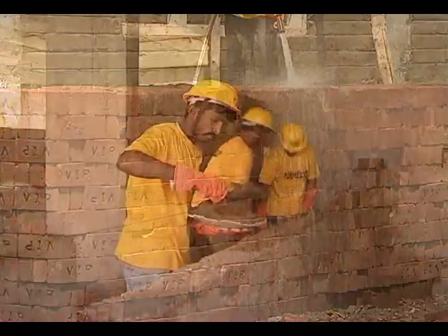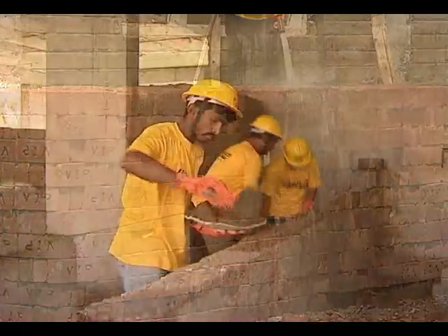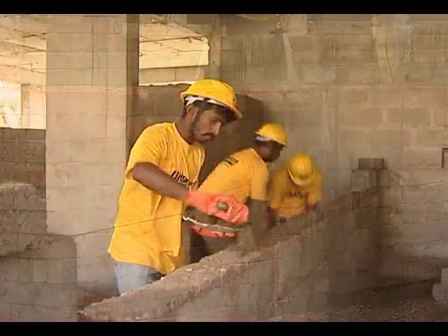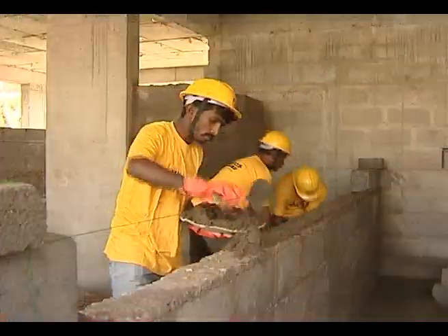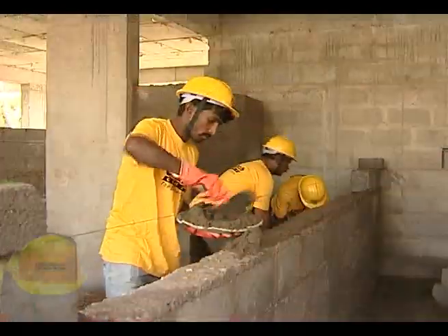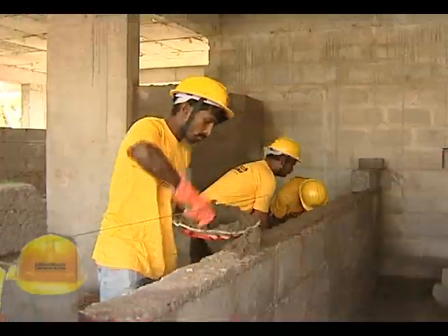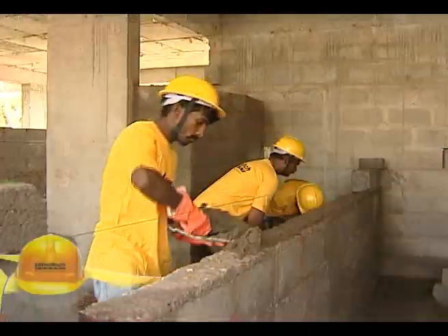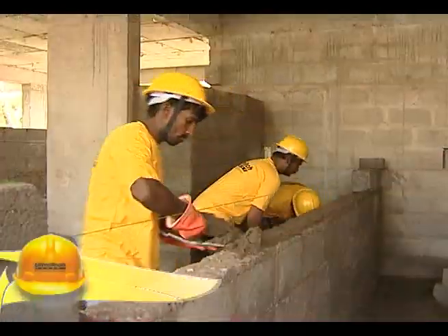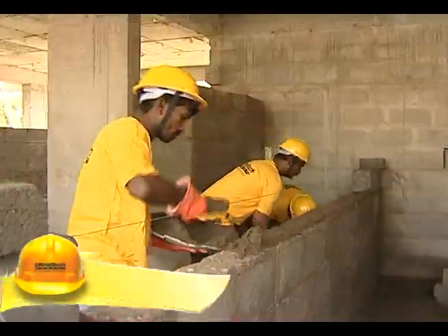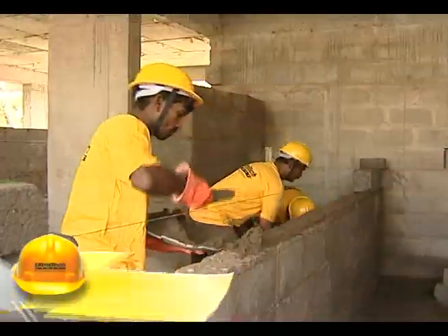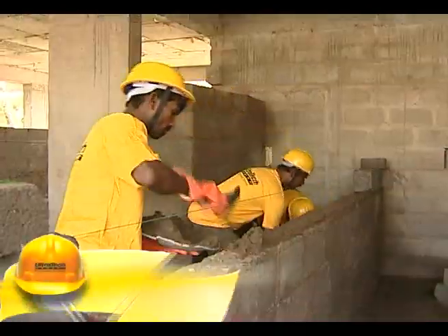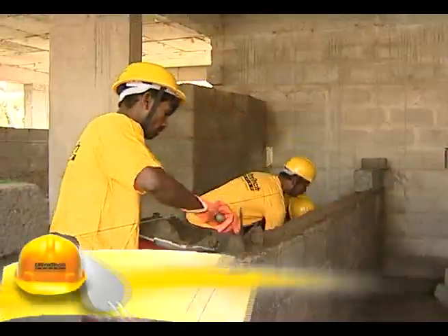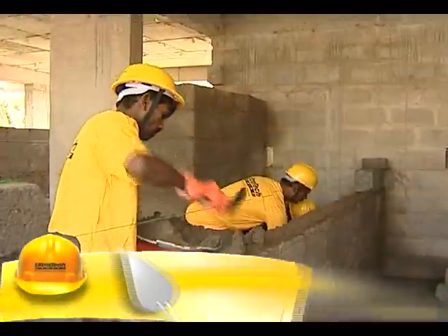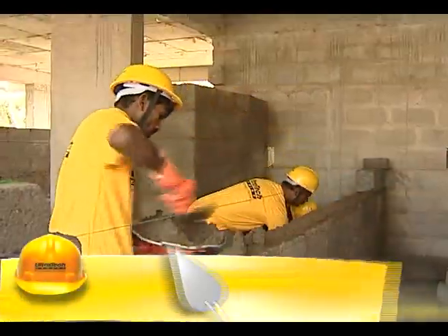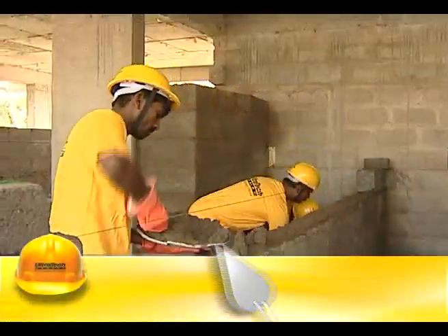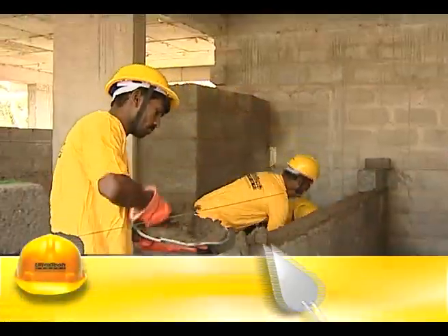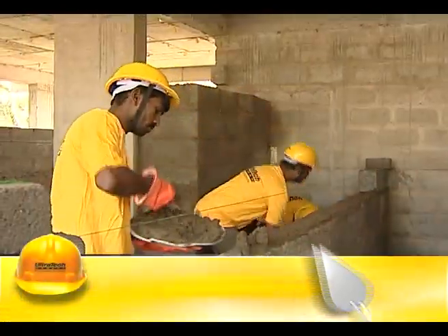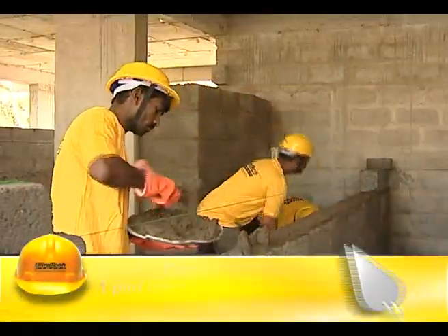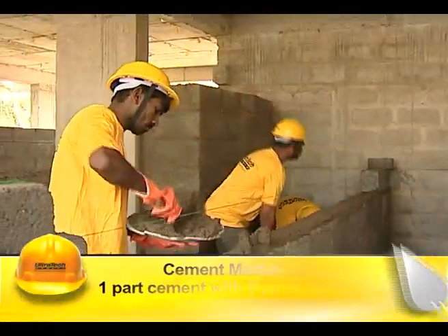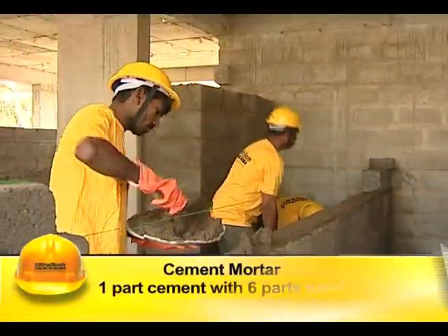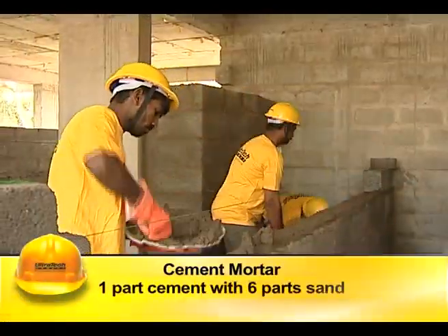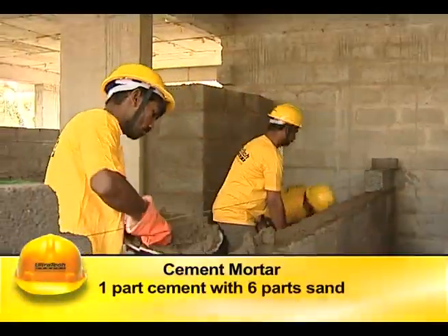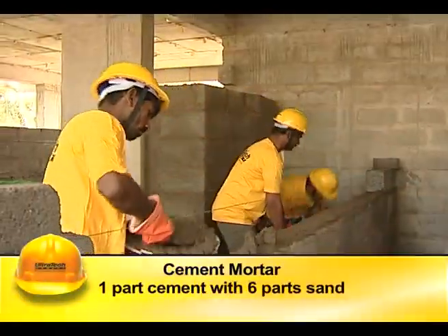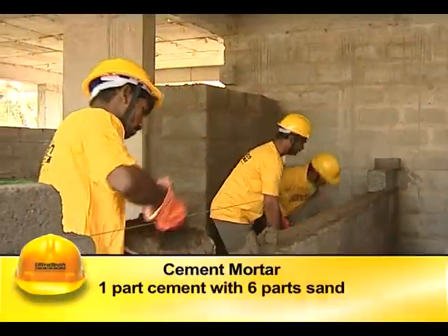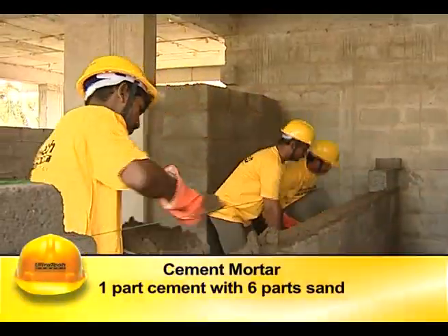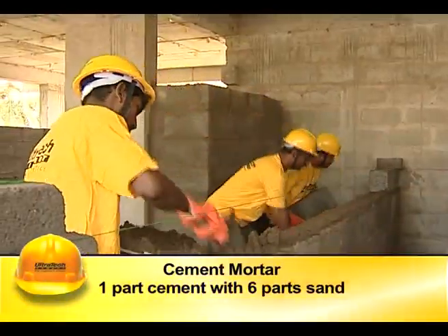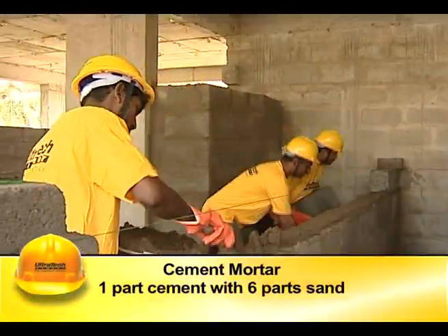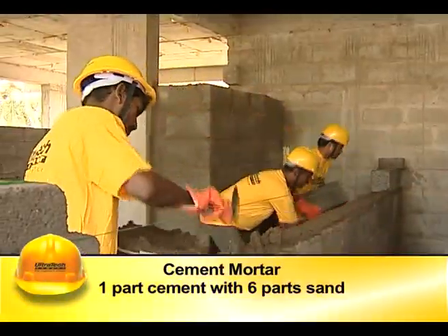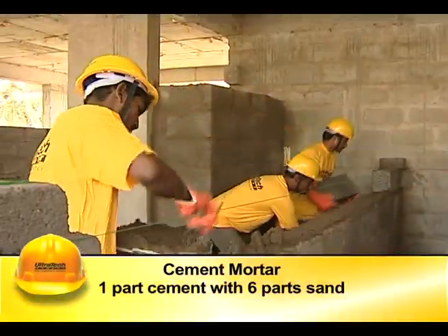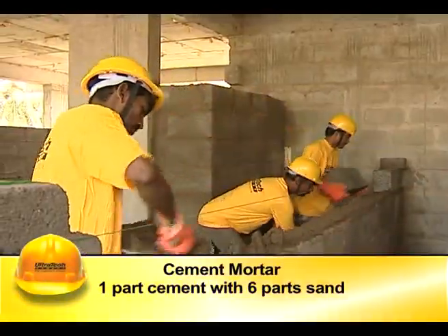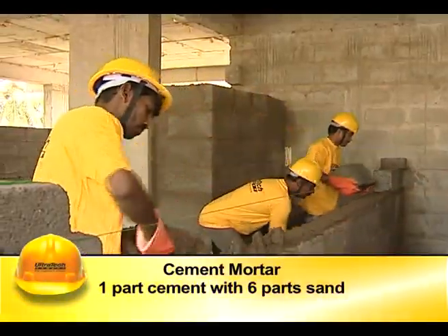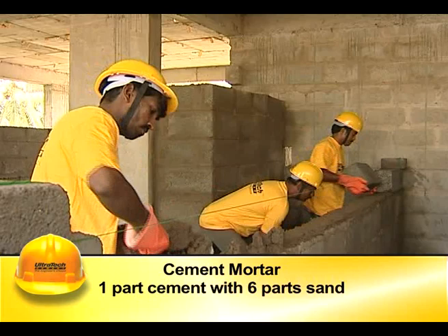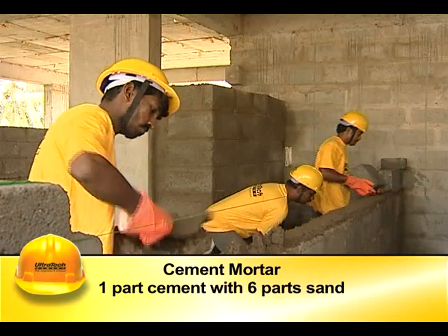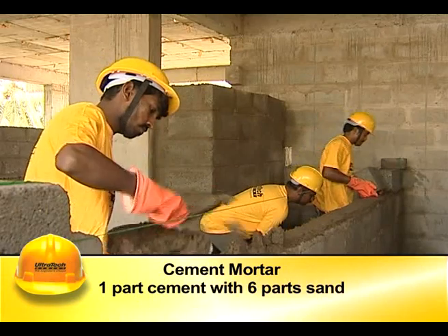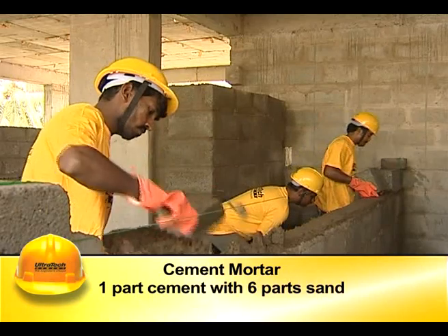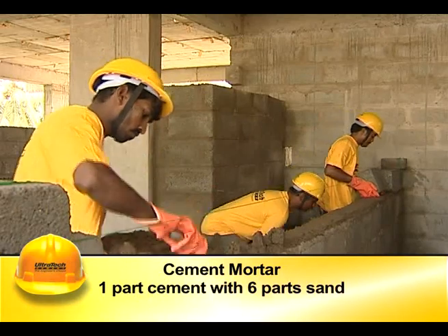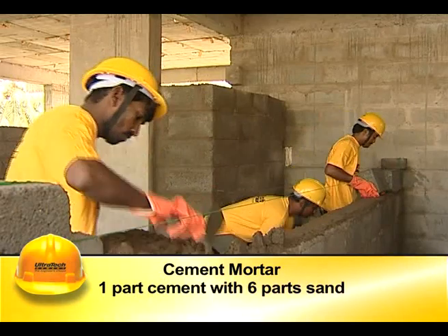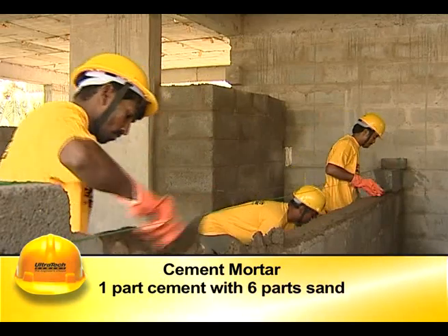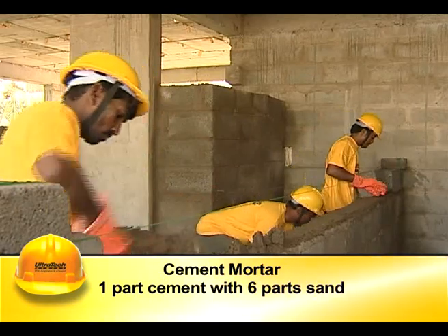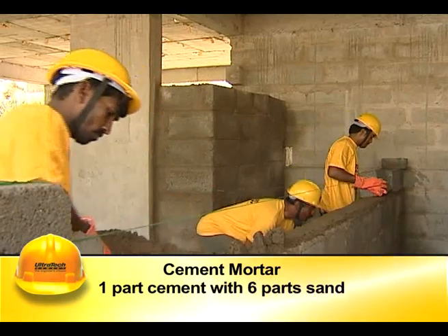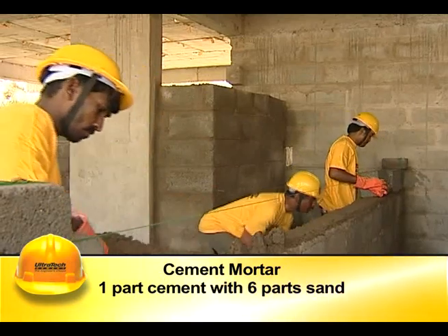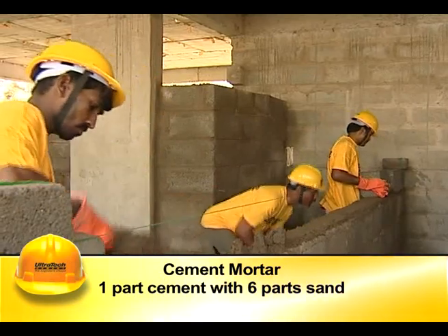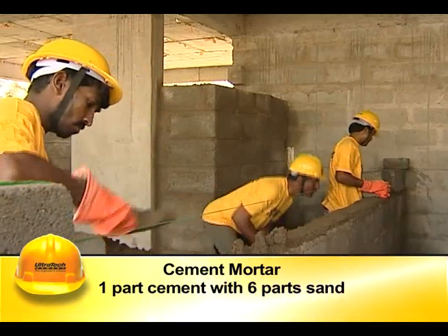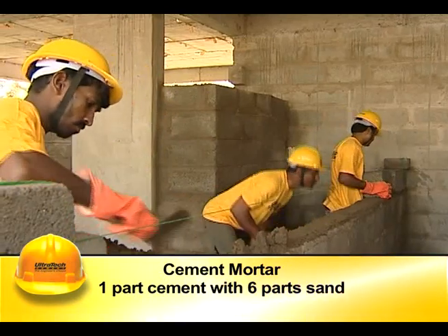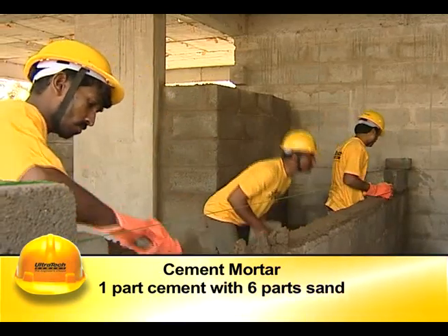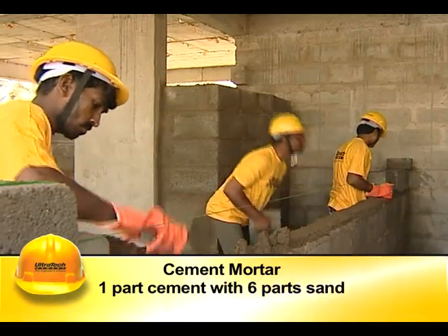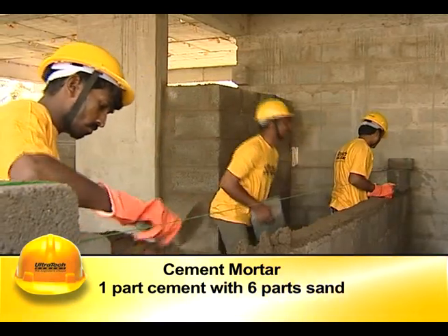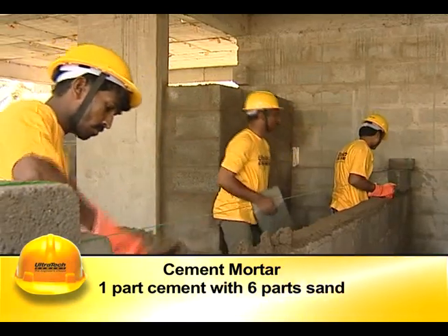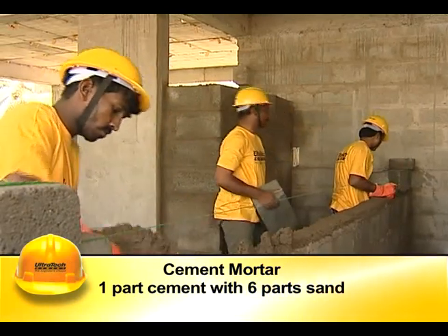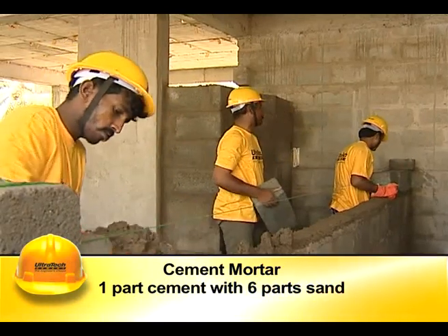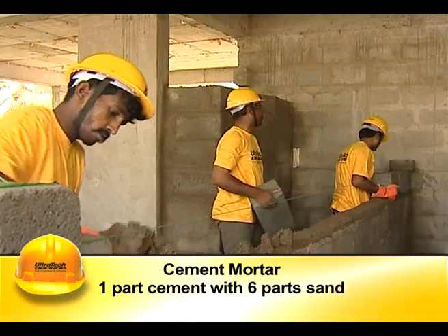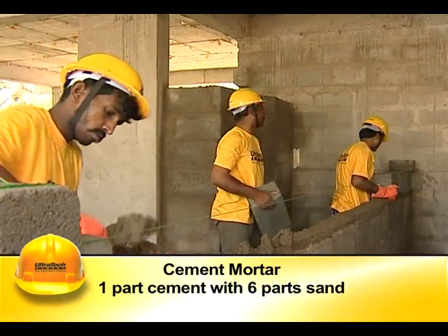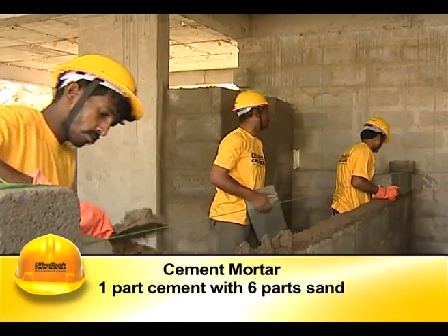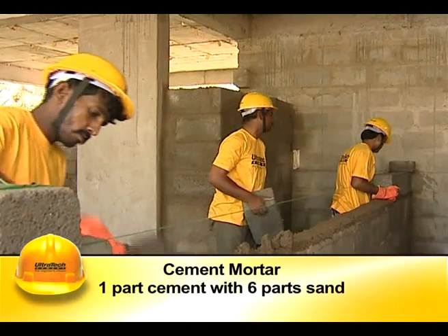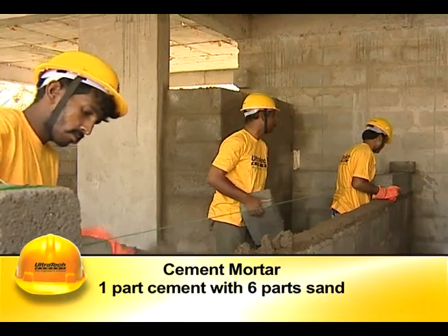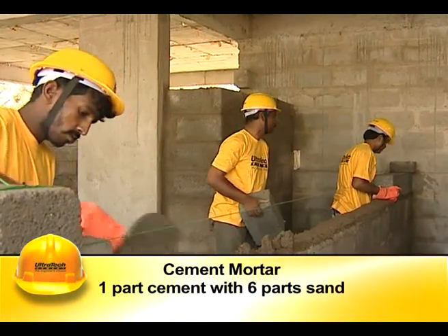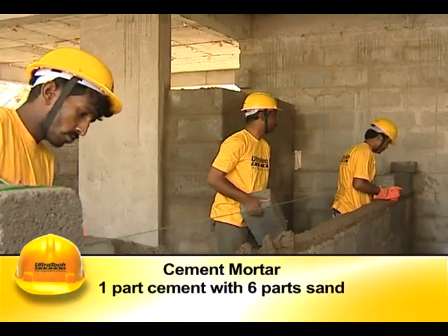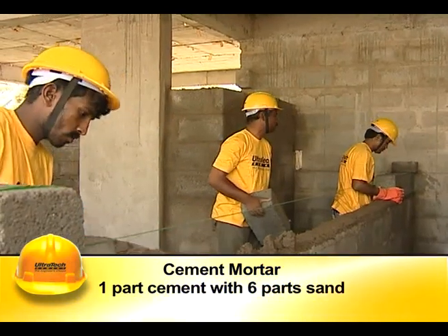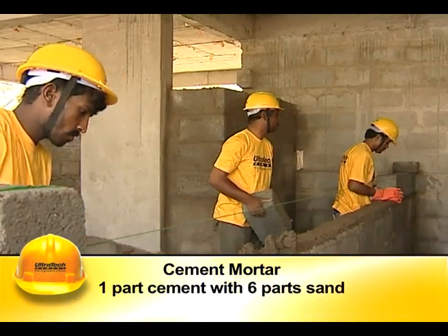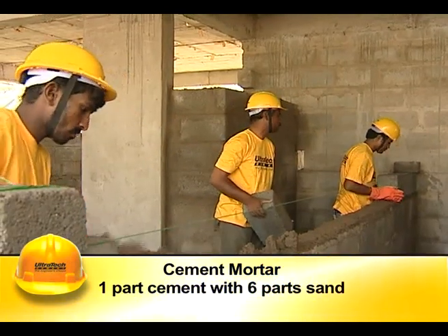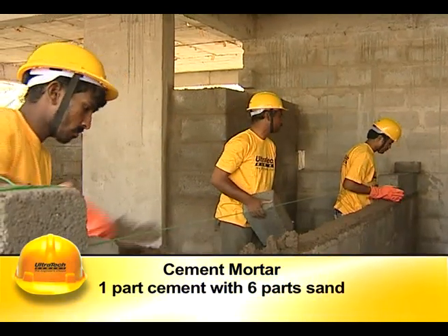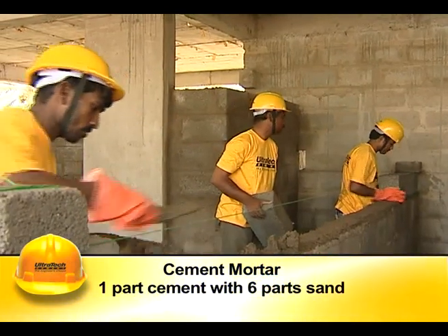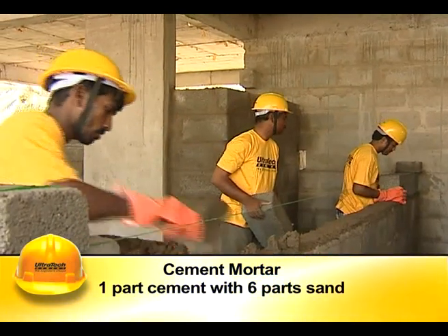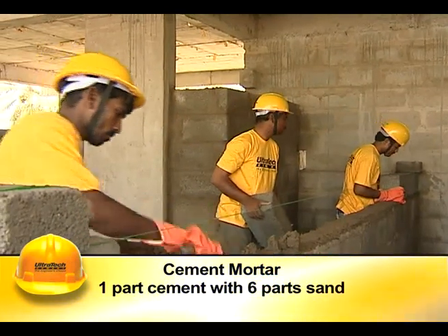For masonry works, we should use cement mortar having one part of cement with six parts sand.